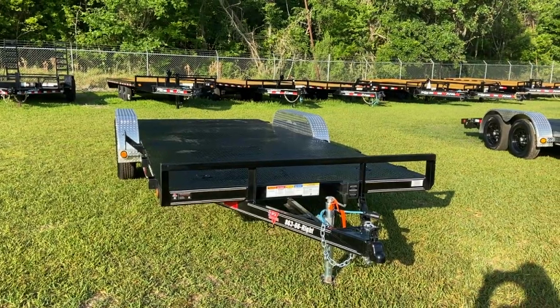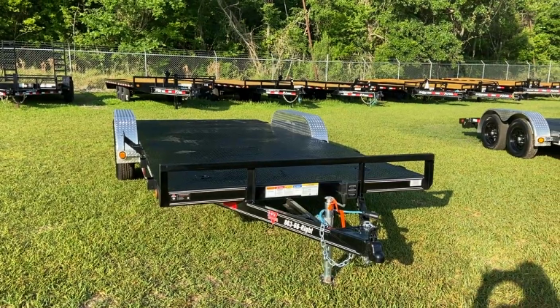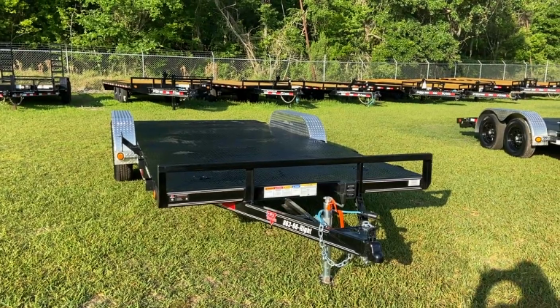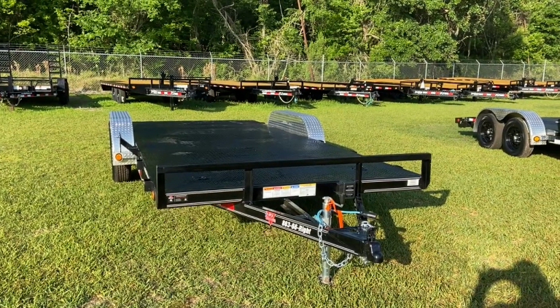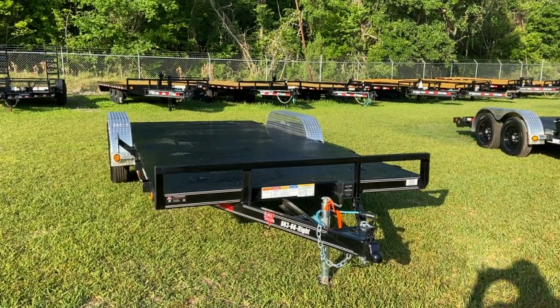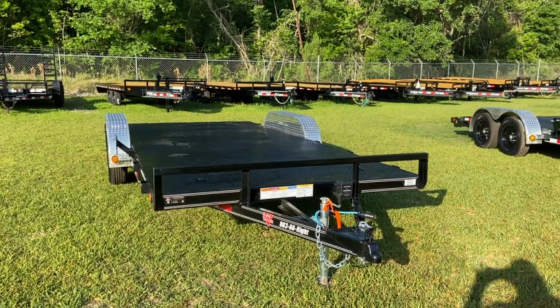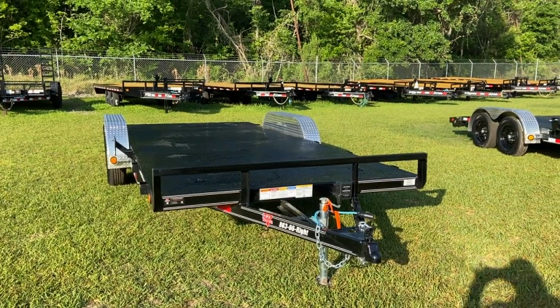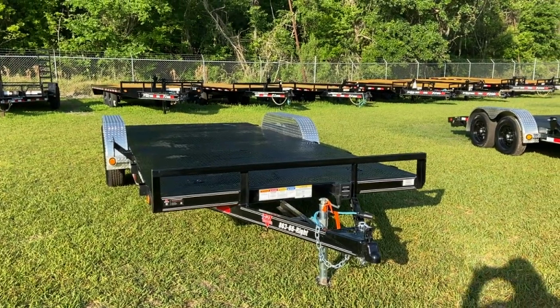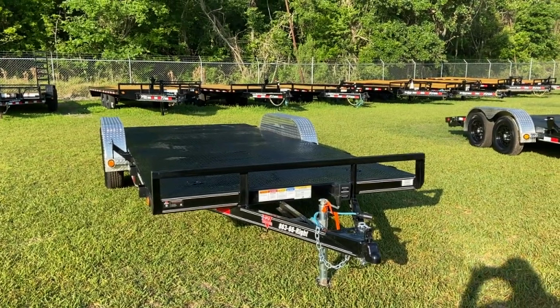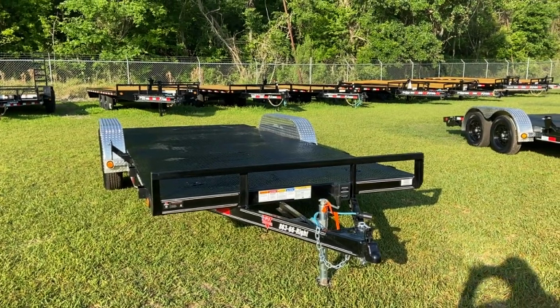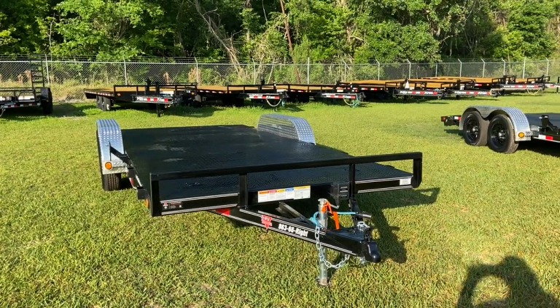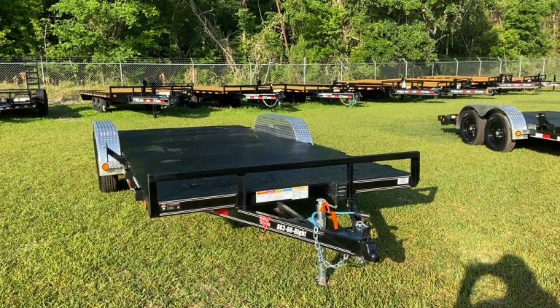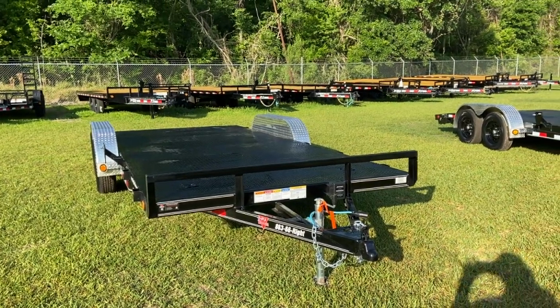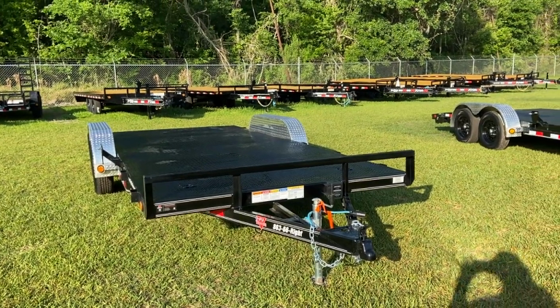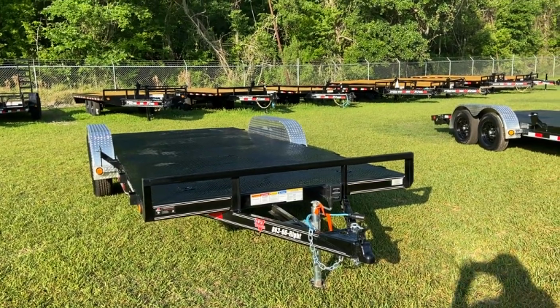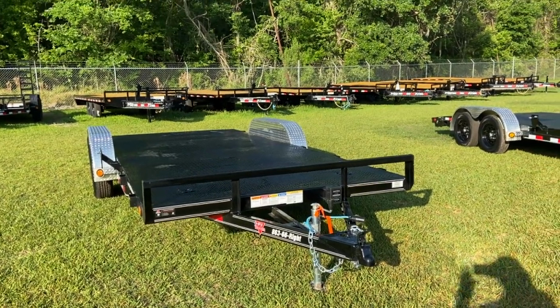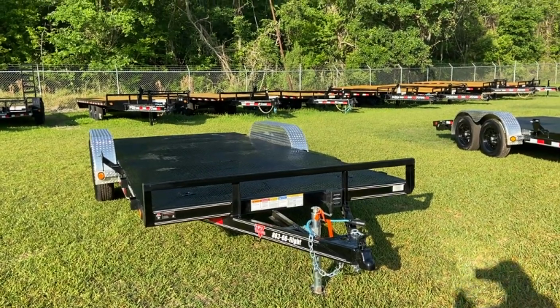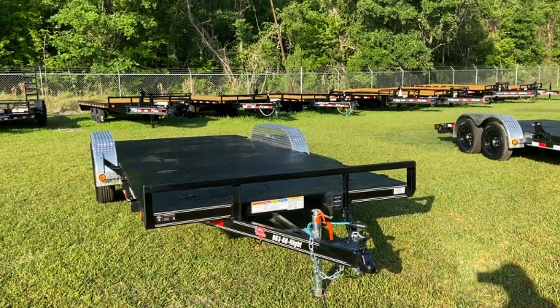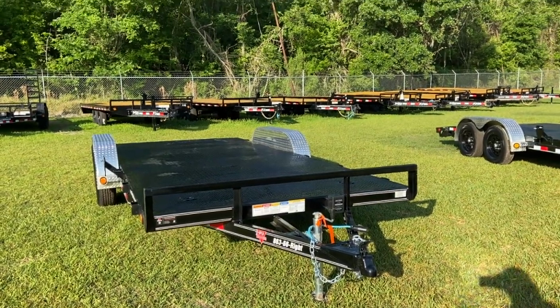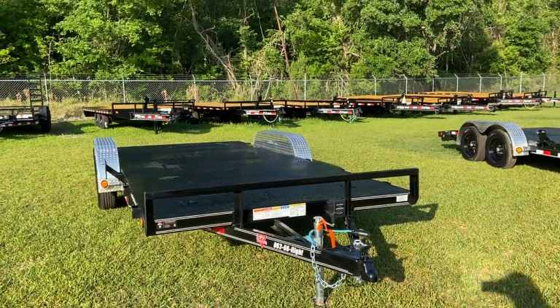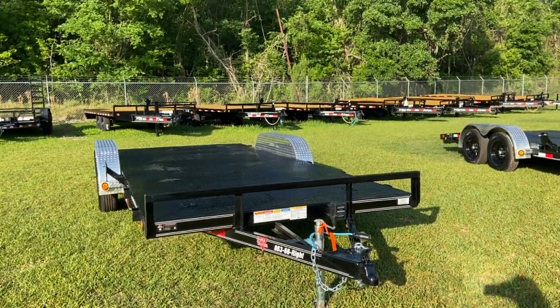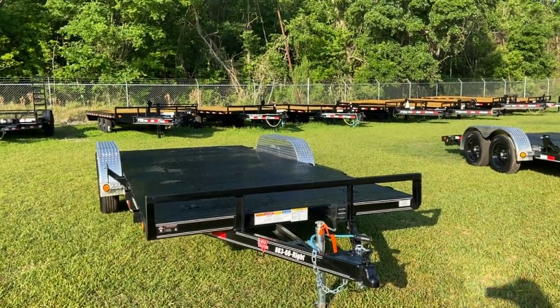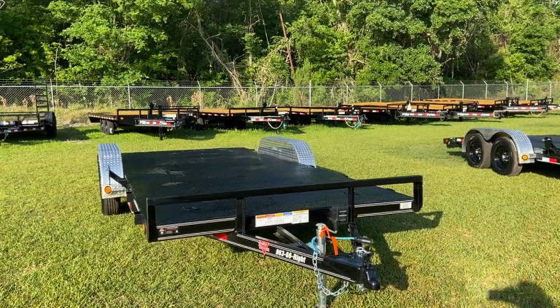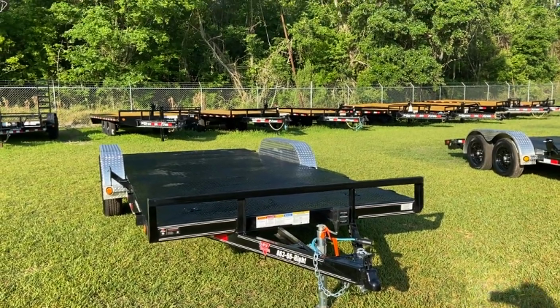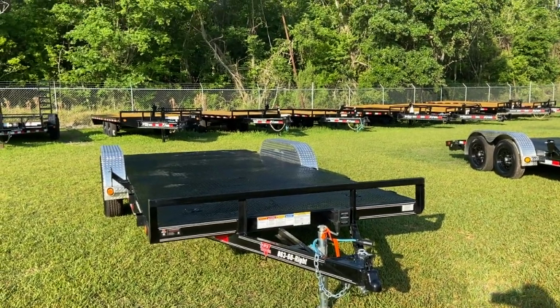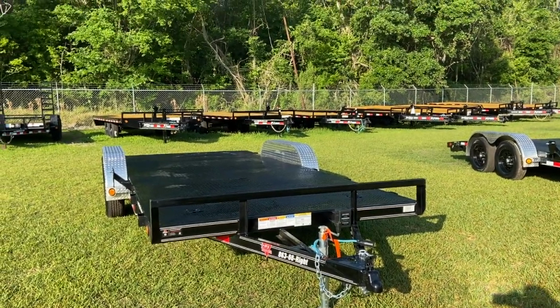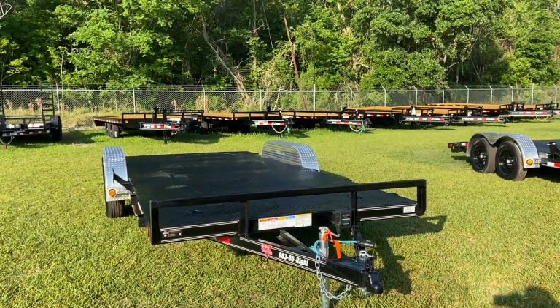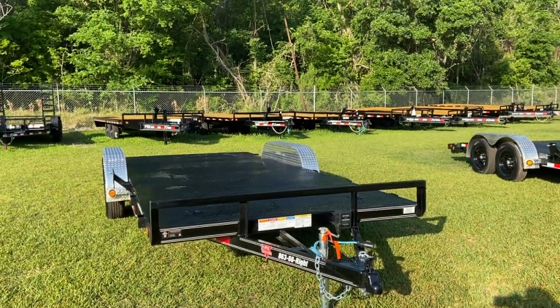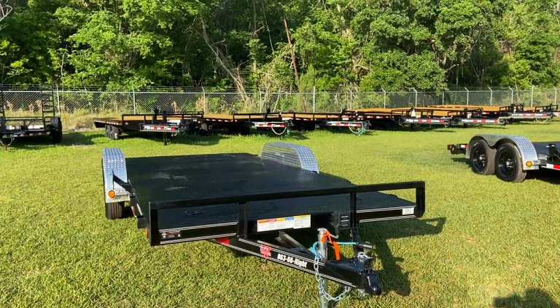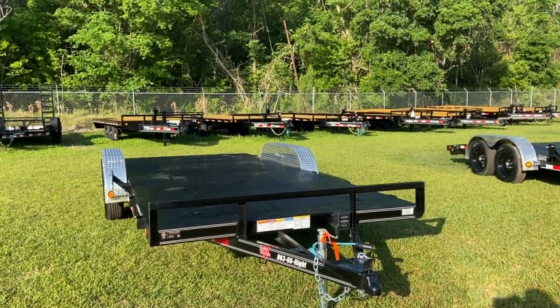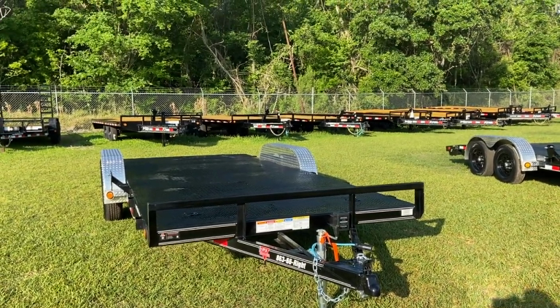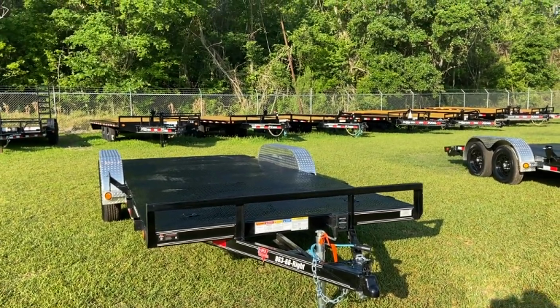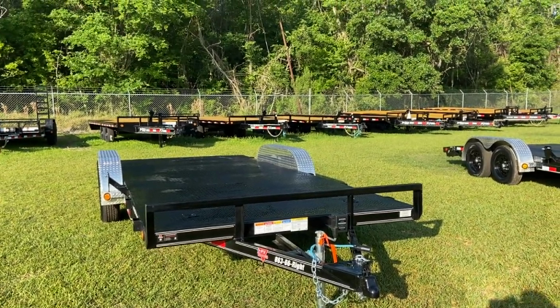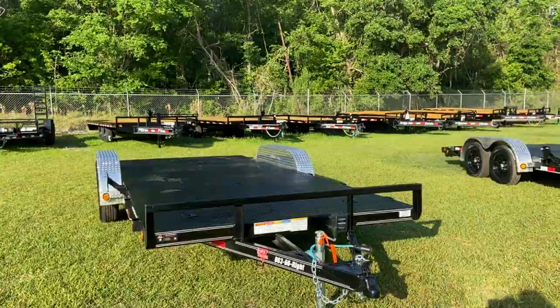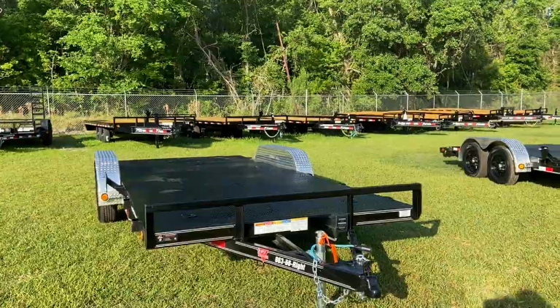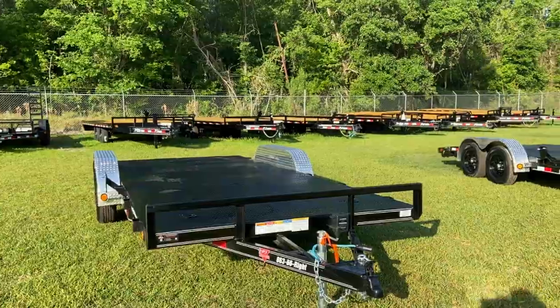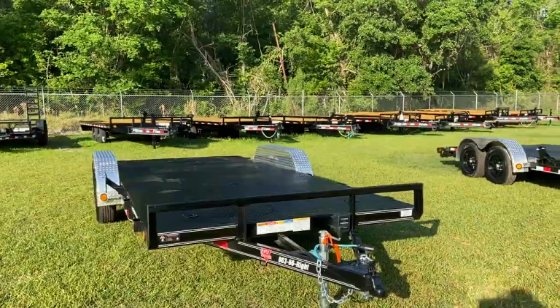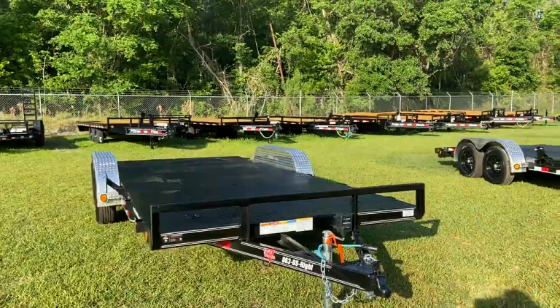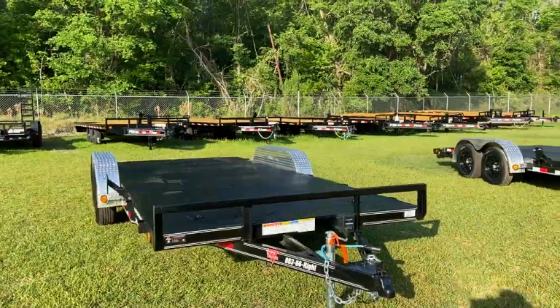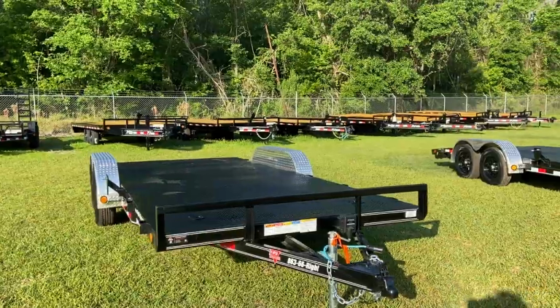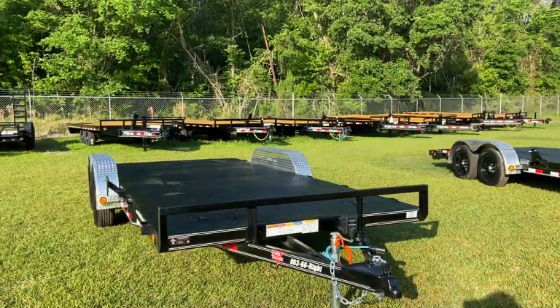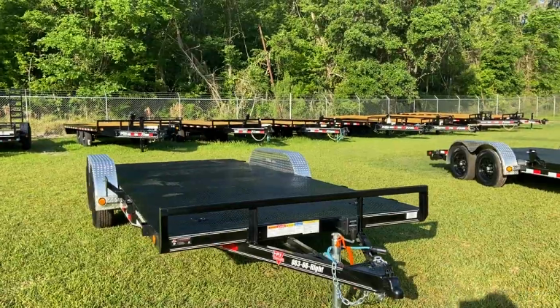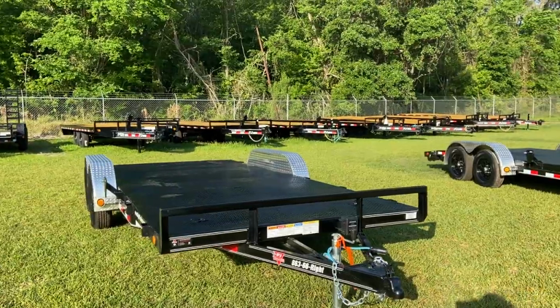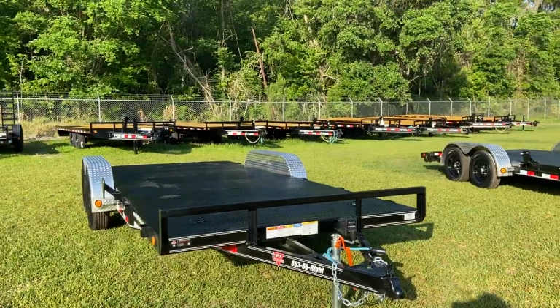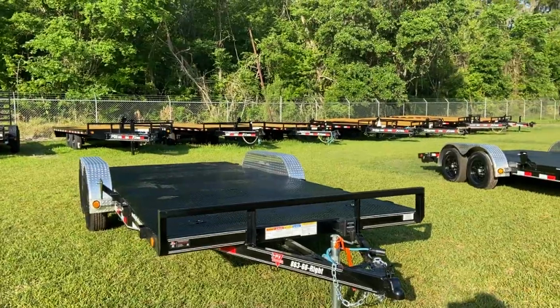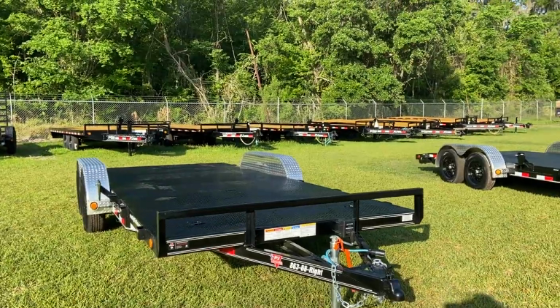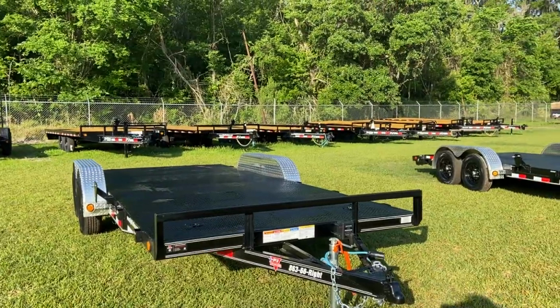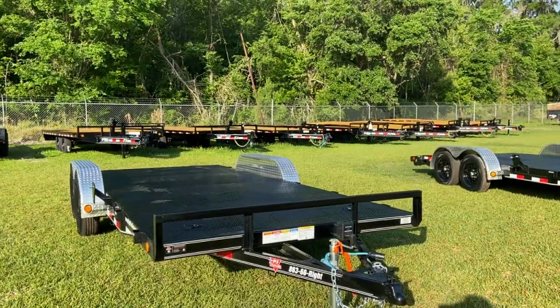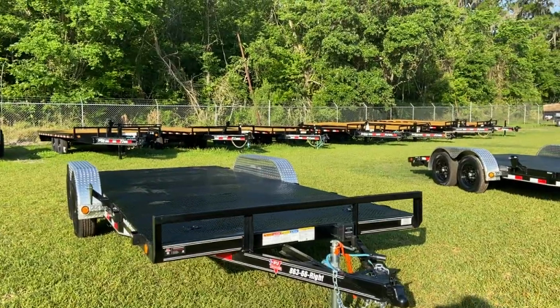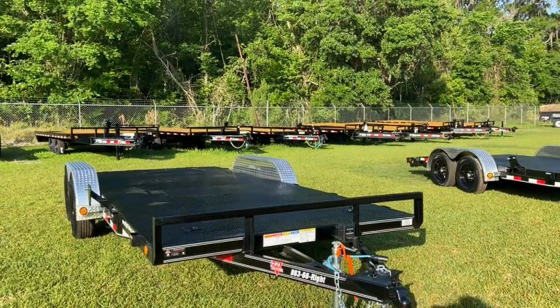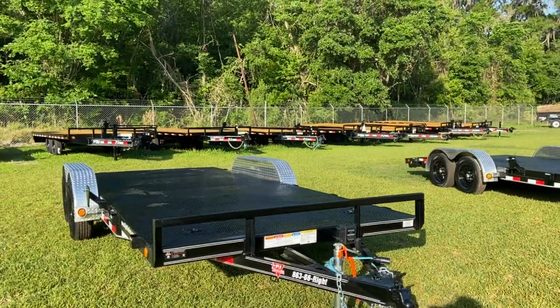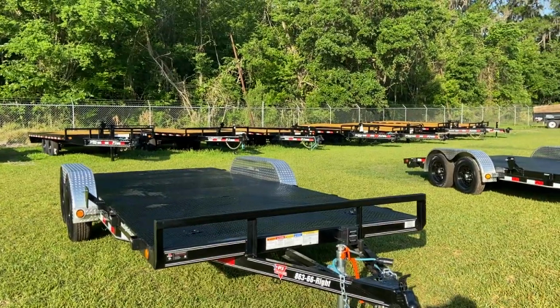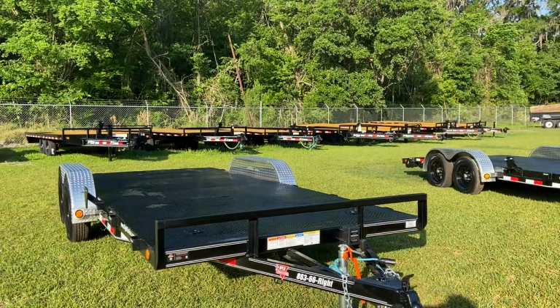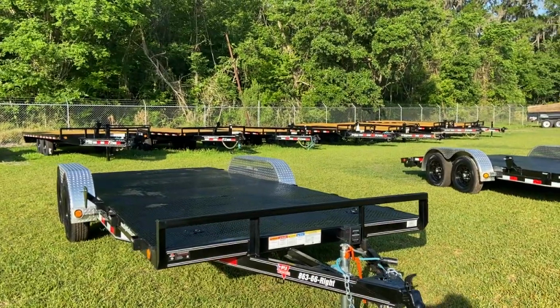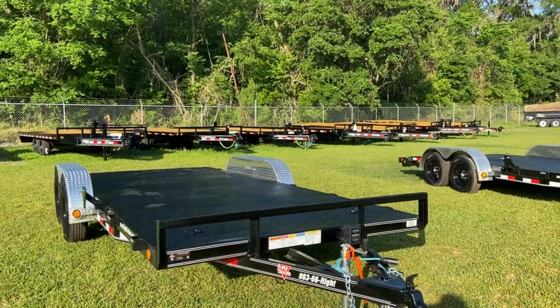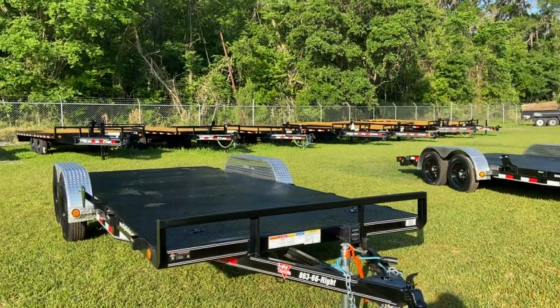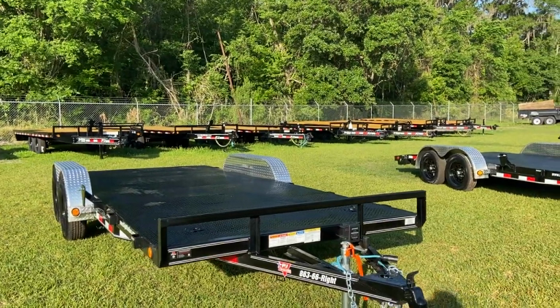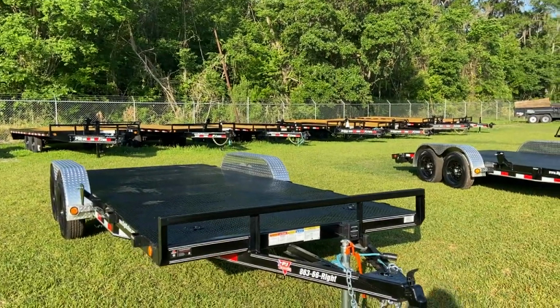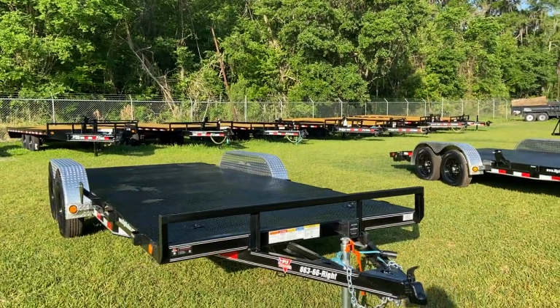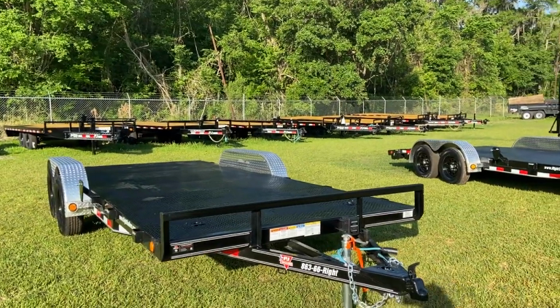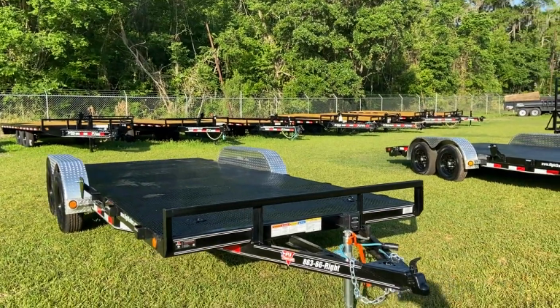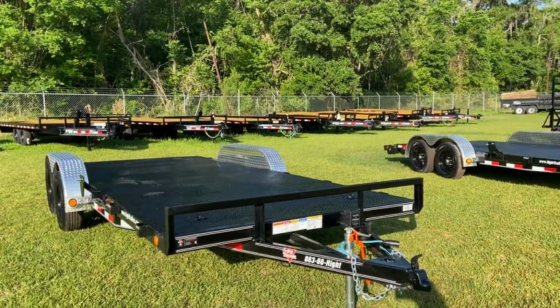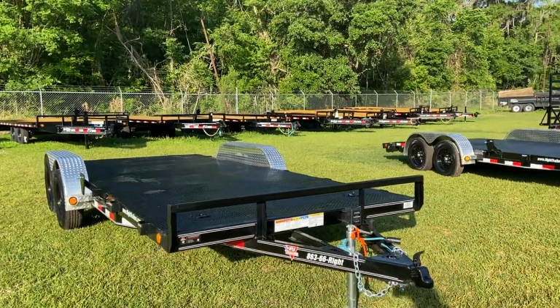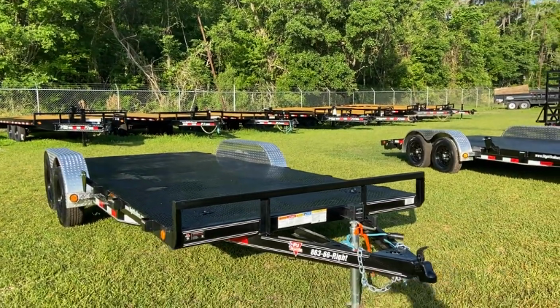All right, today we're going to be doing a quick look at a 7x18 steel deck equipment trailer car hauler.